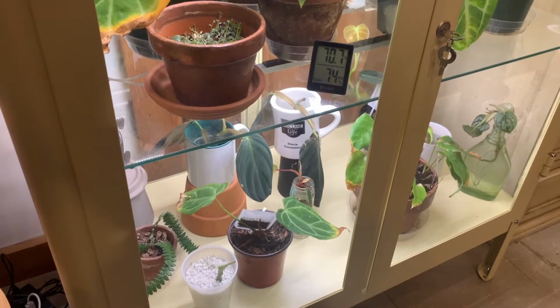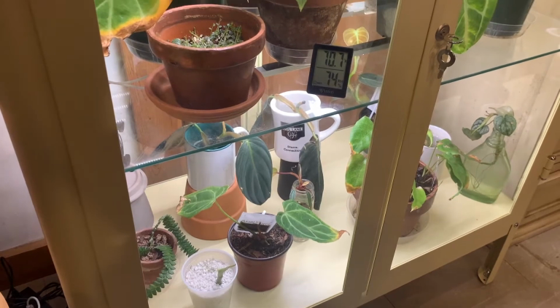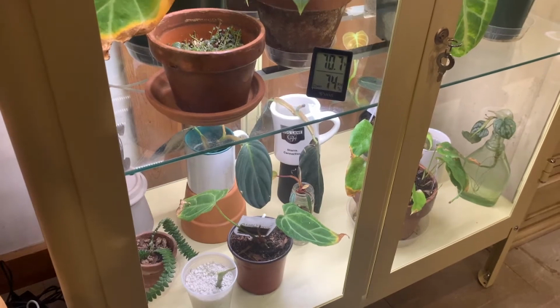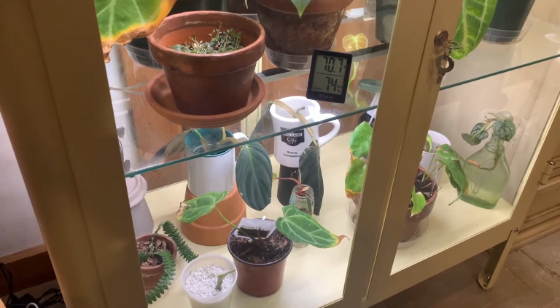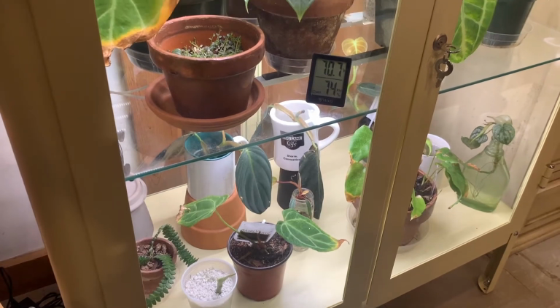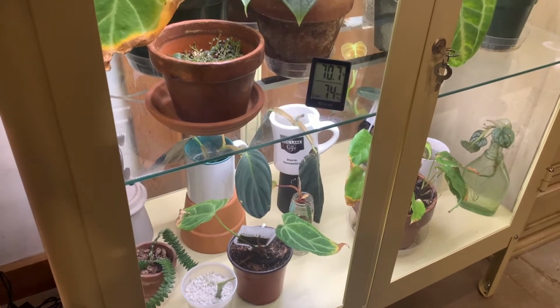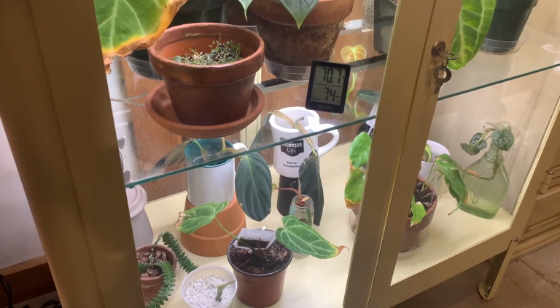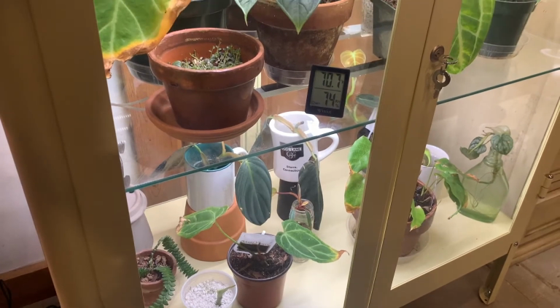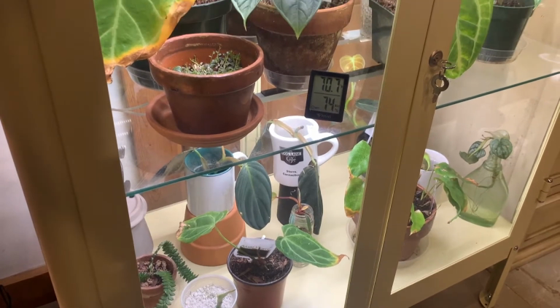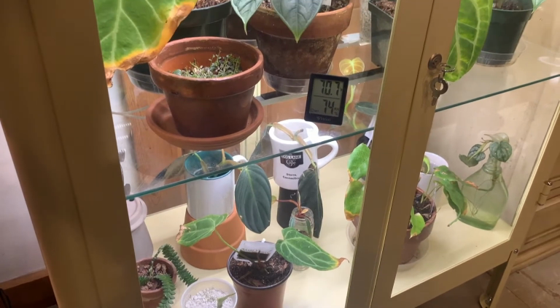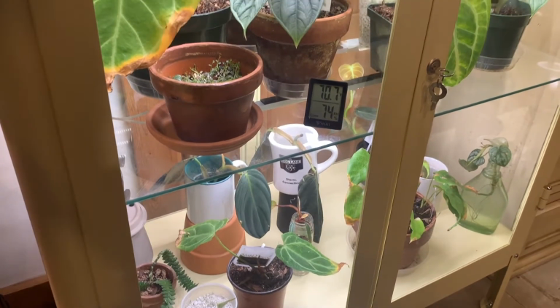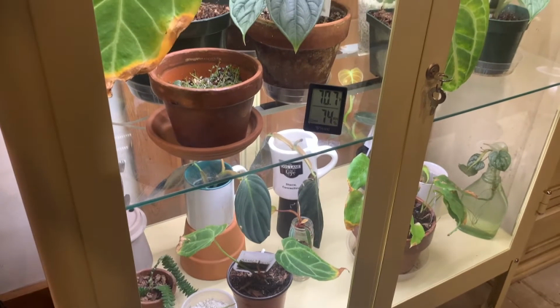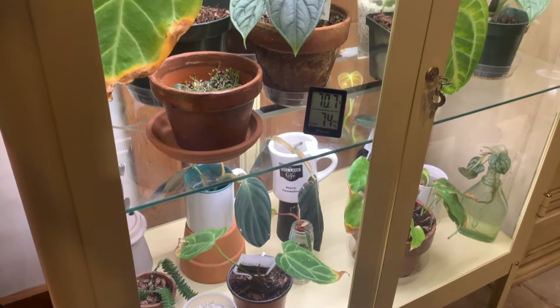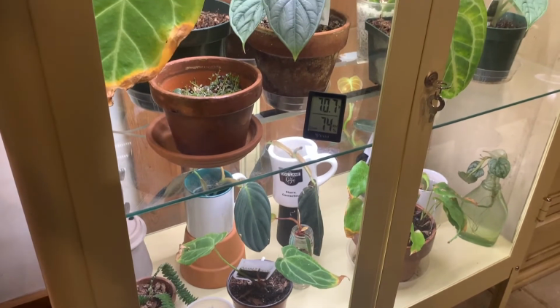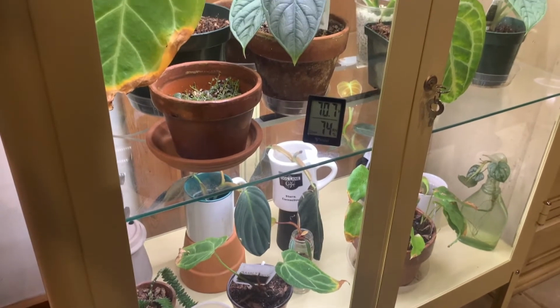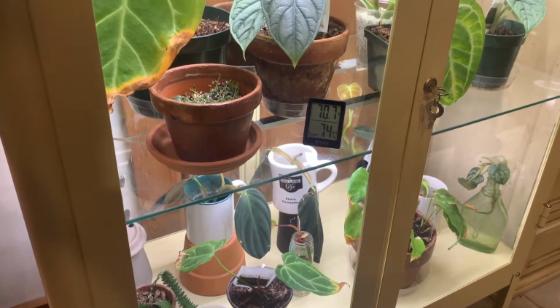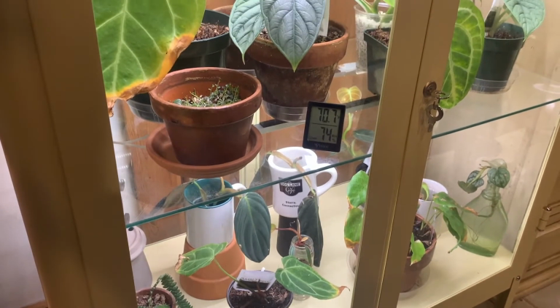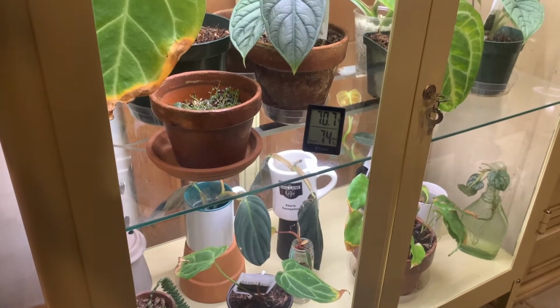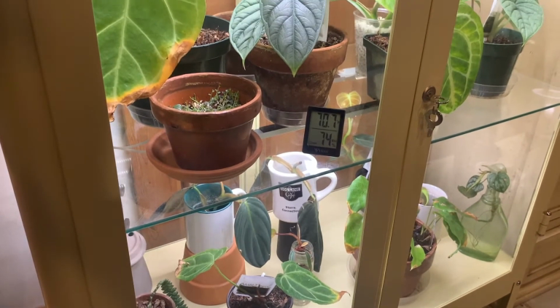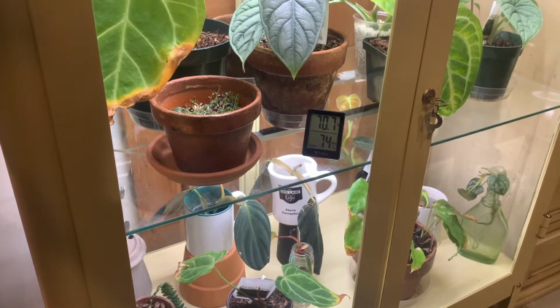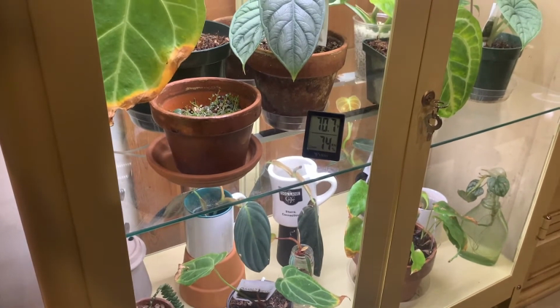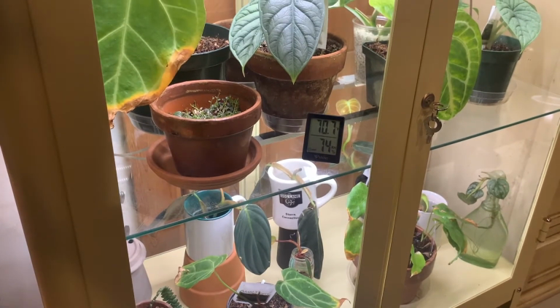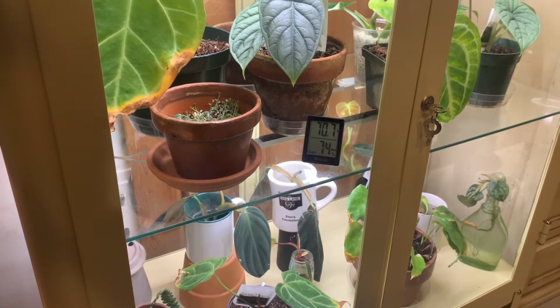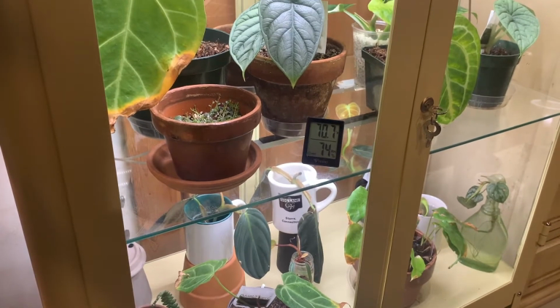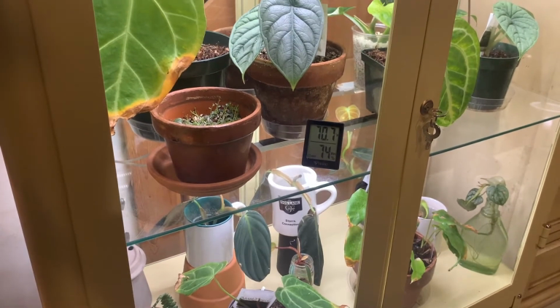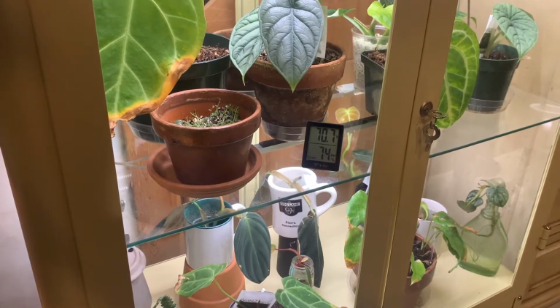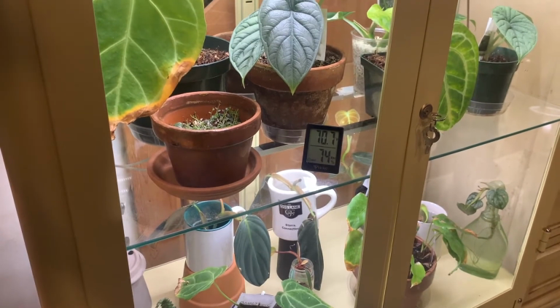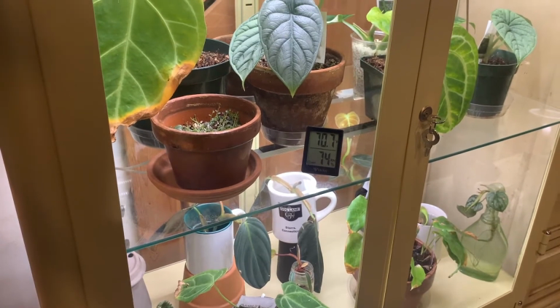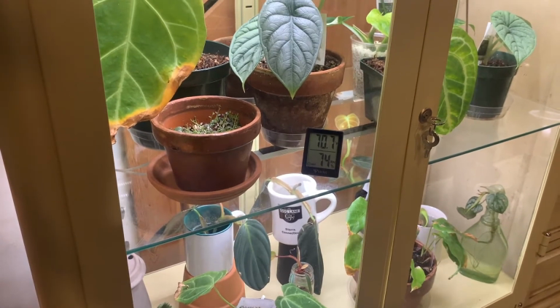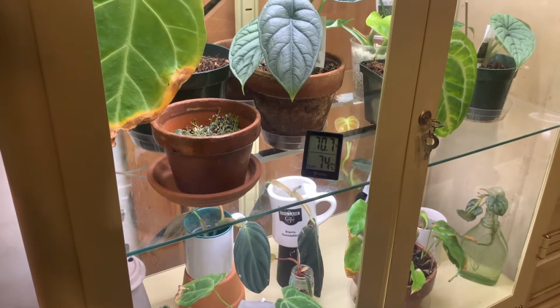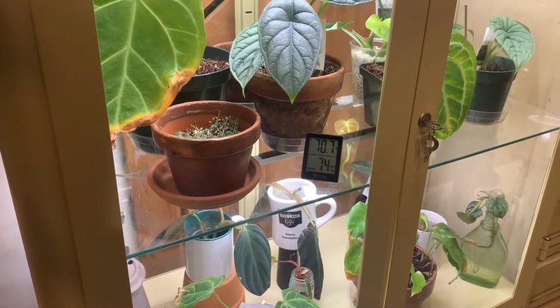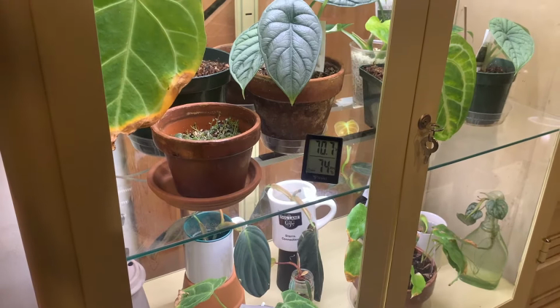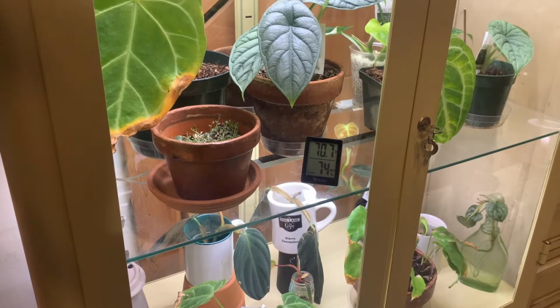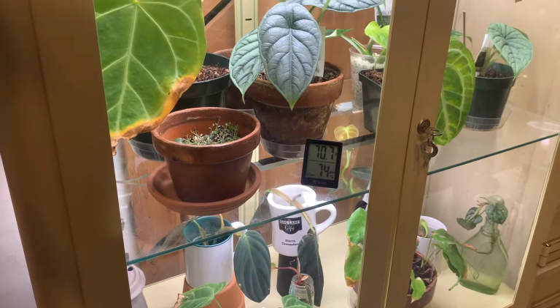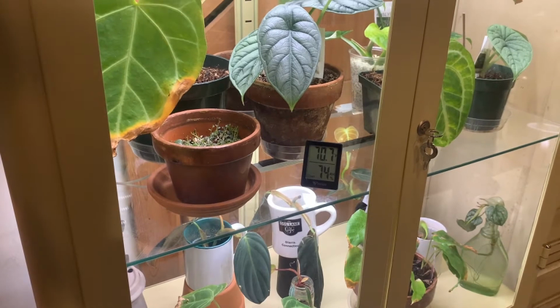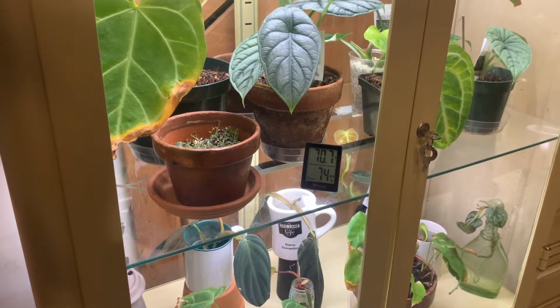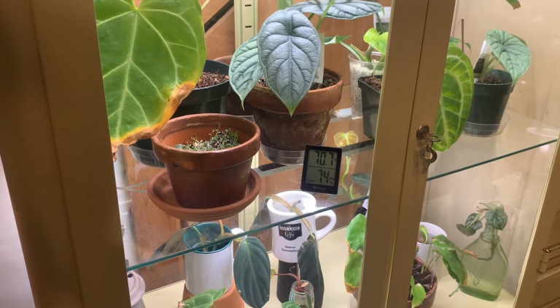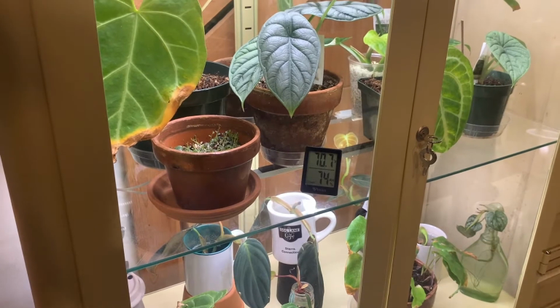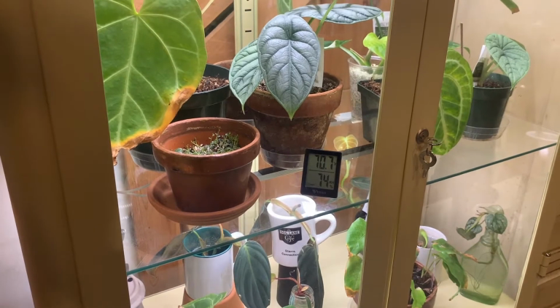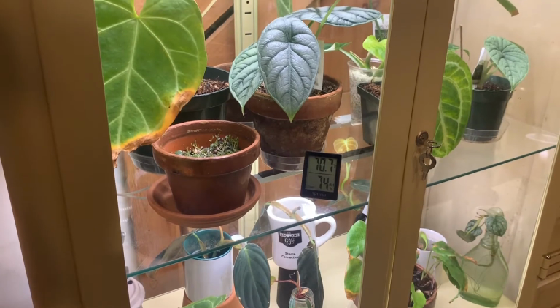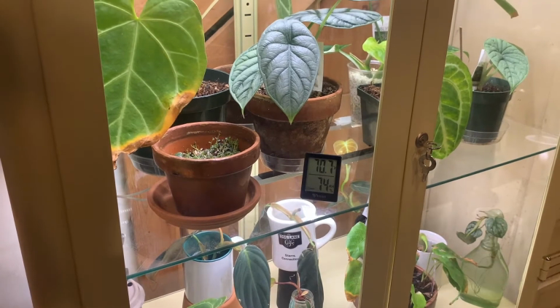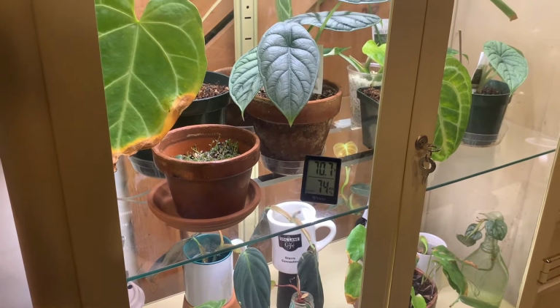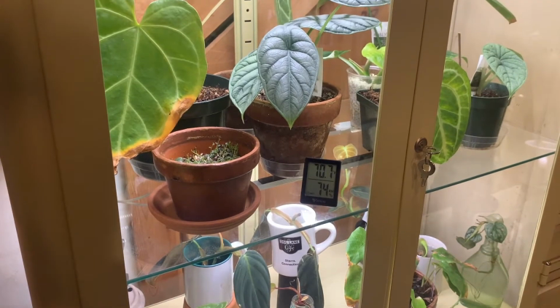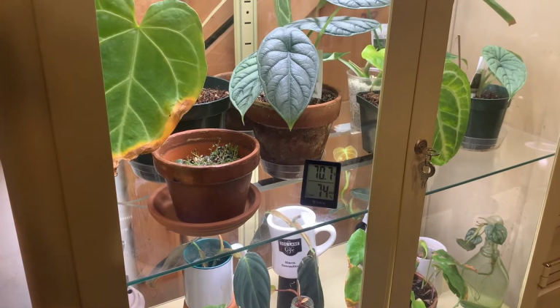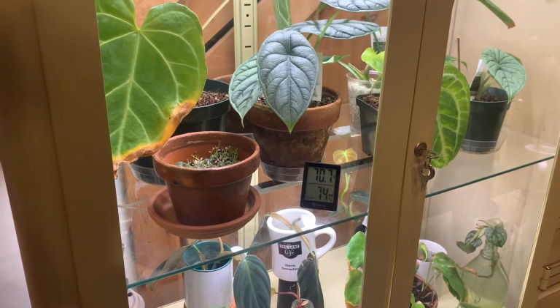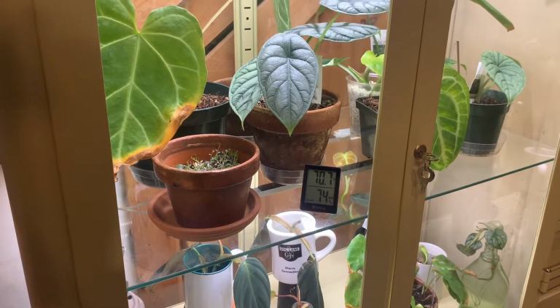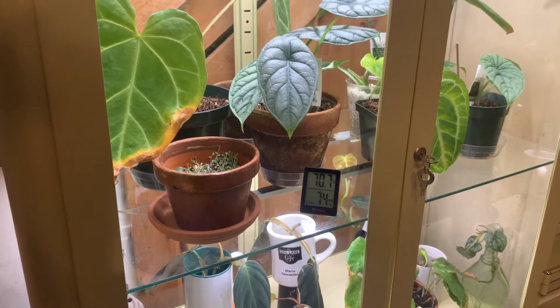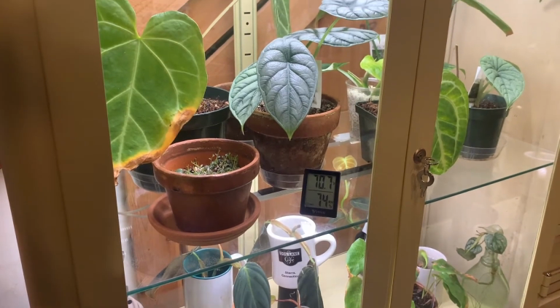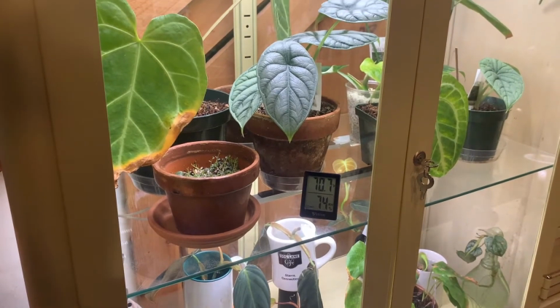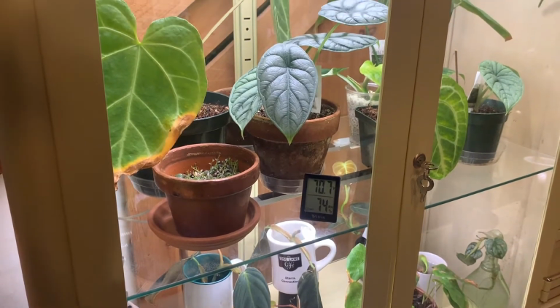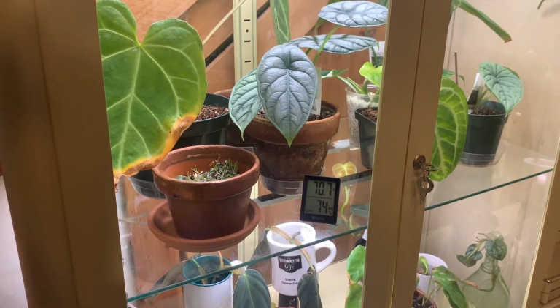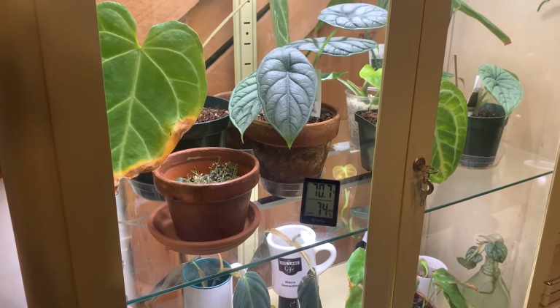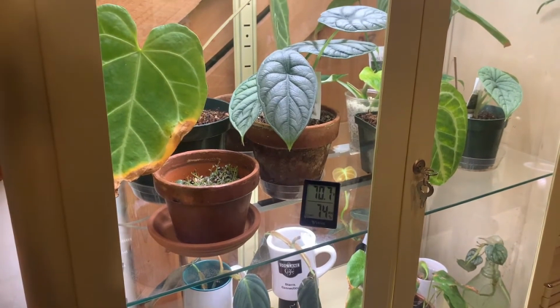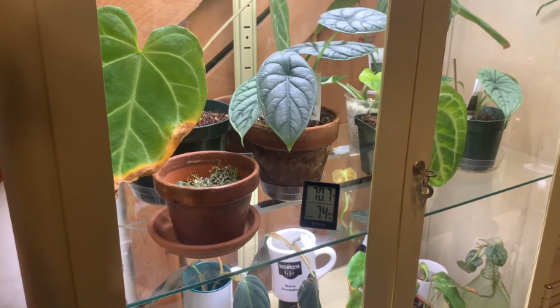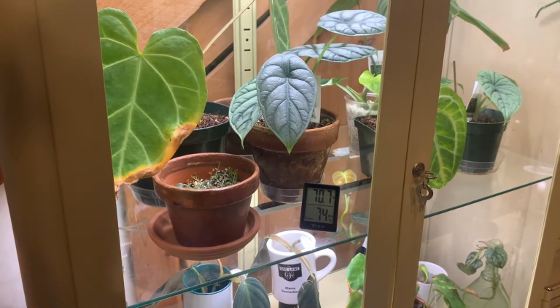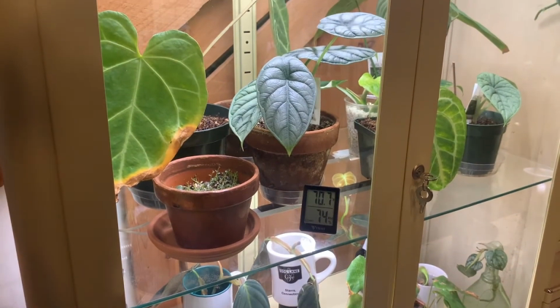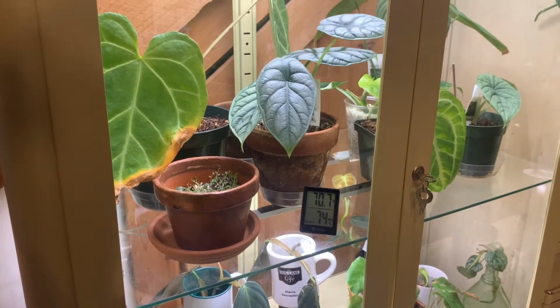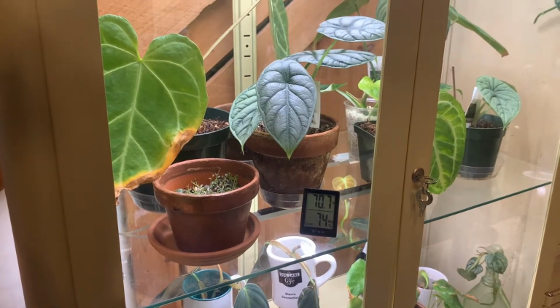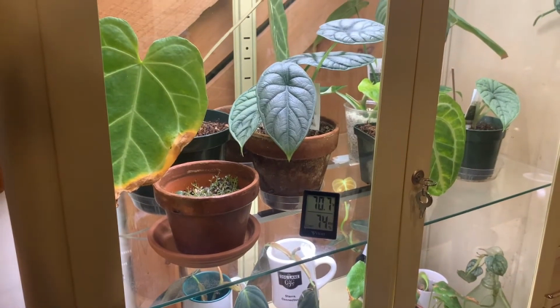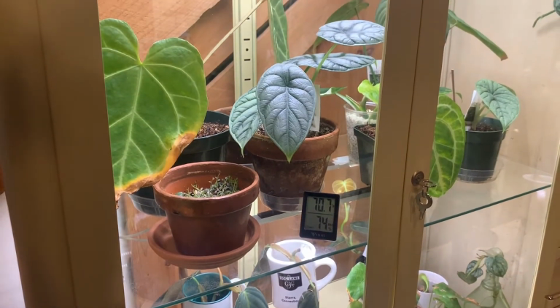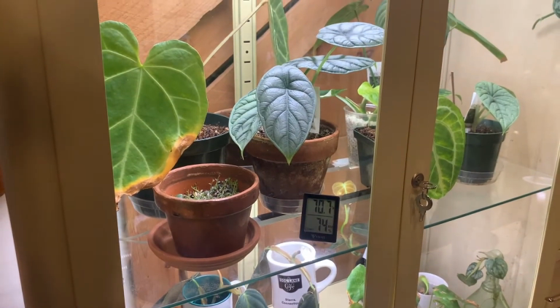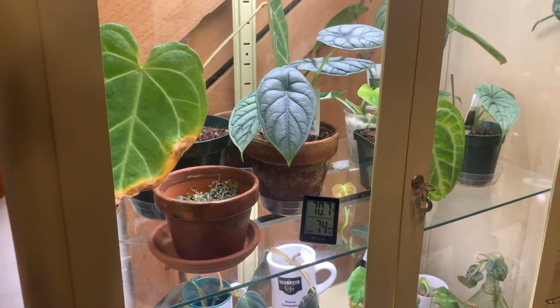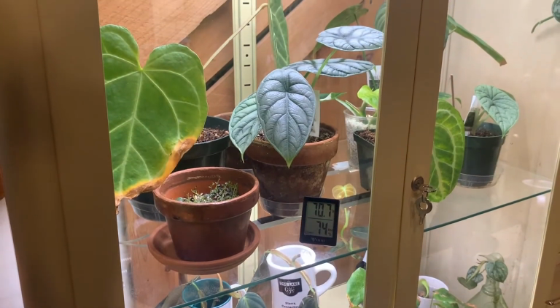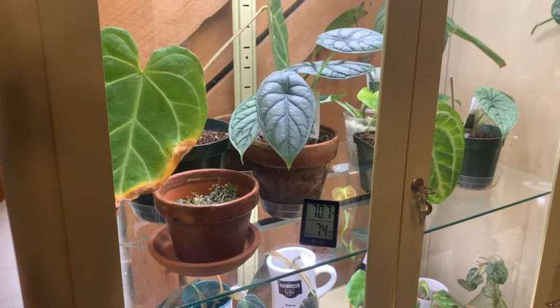Welcome back, this is horticulture intern Karl Johnson, and today I'm going to be showing you how to build an indoor greenhouse cabinet.